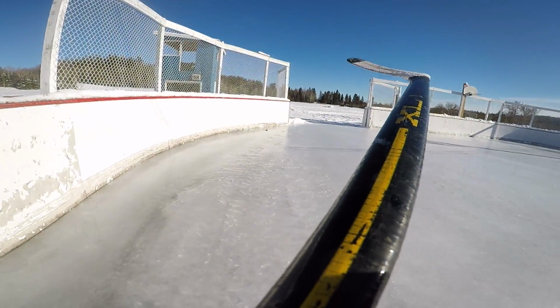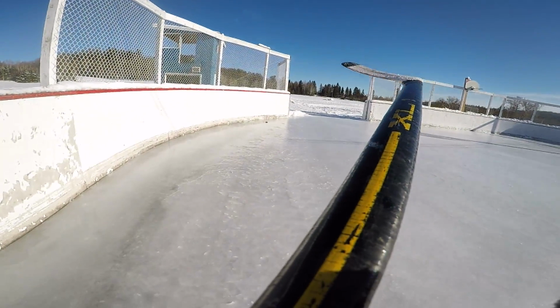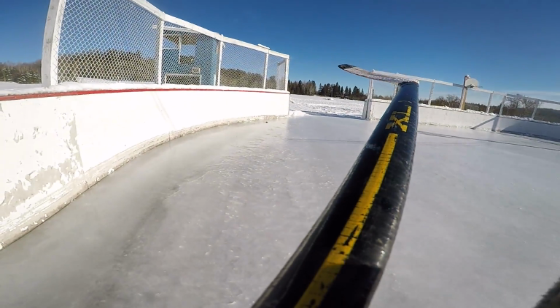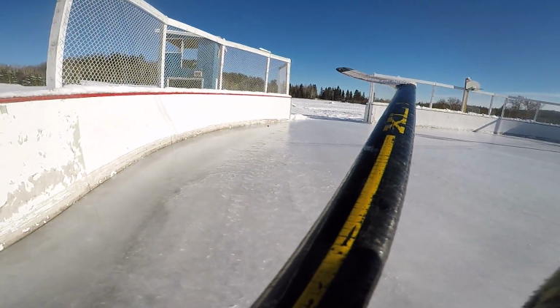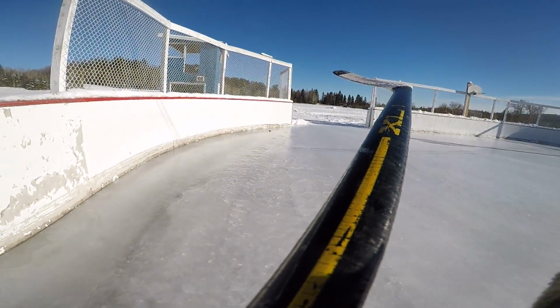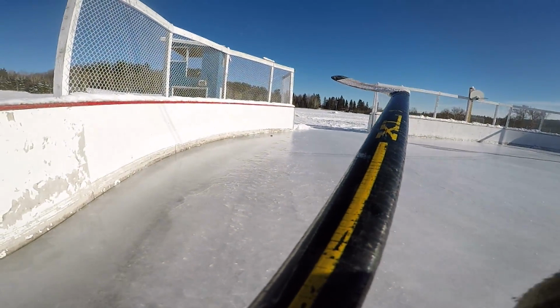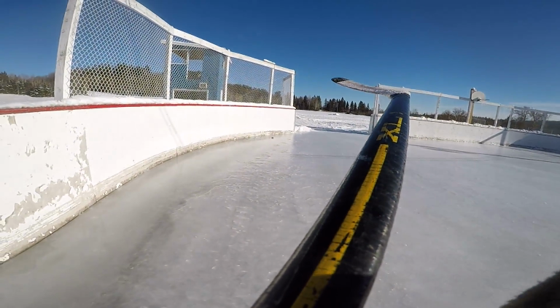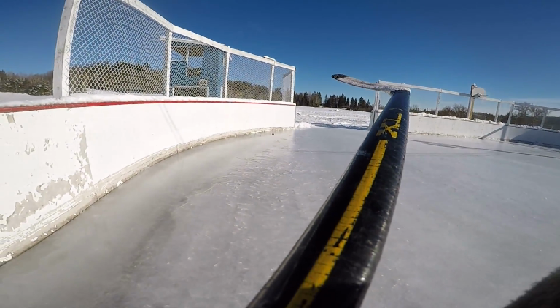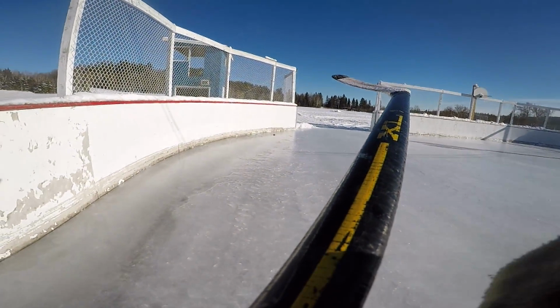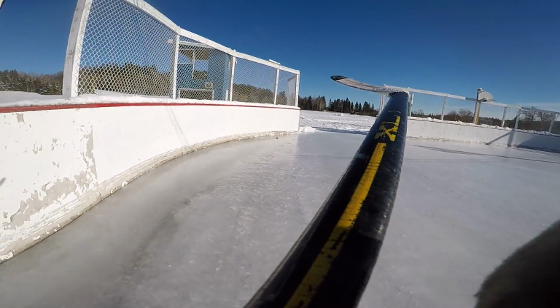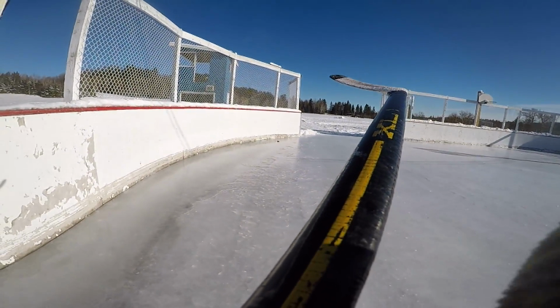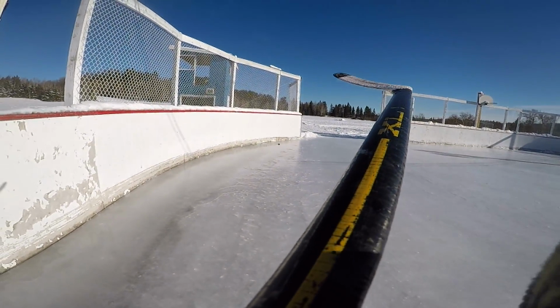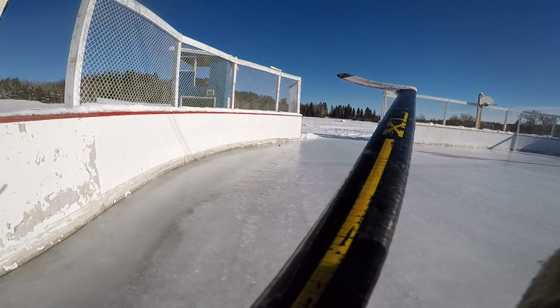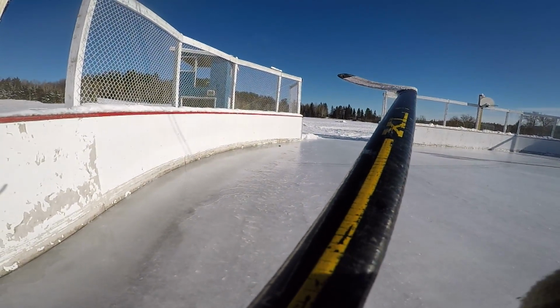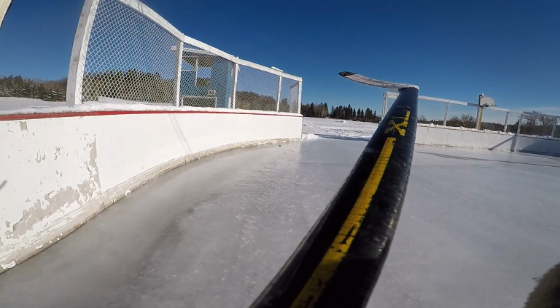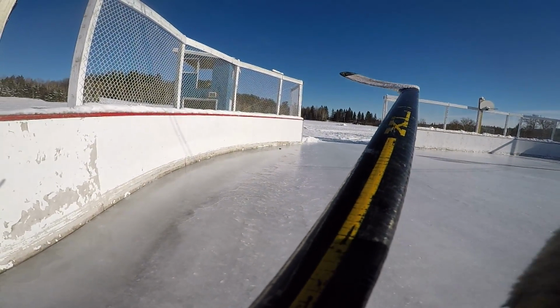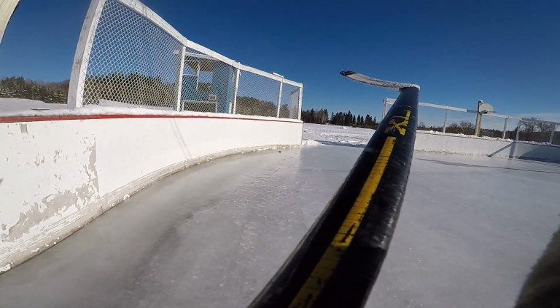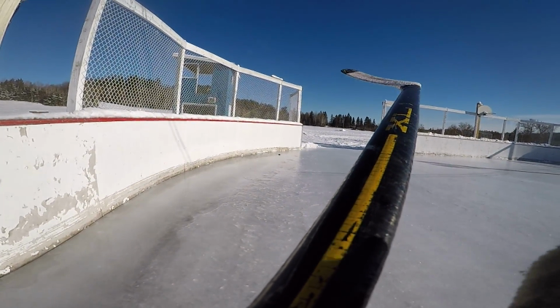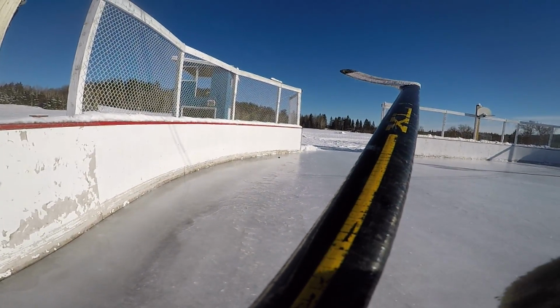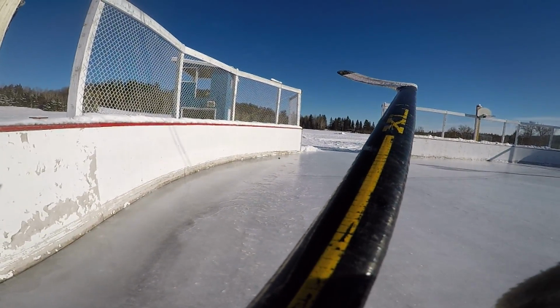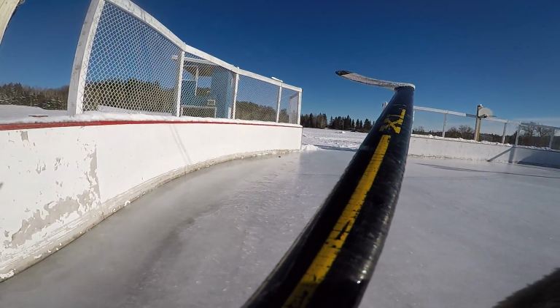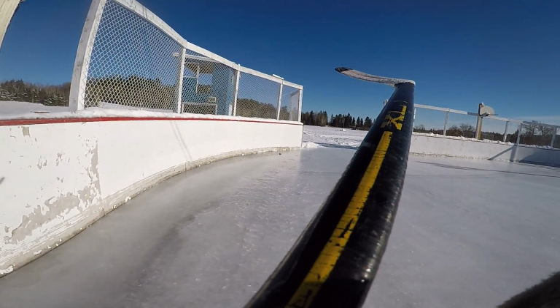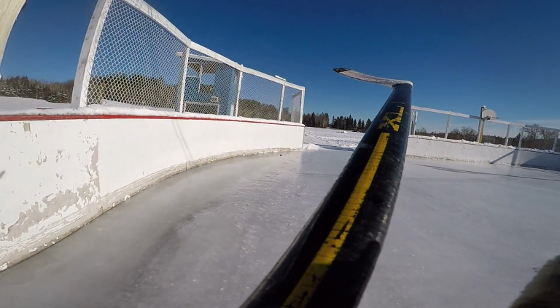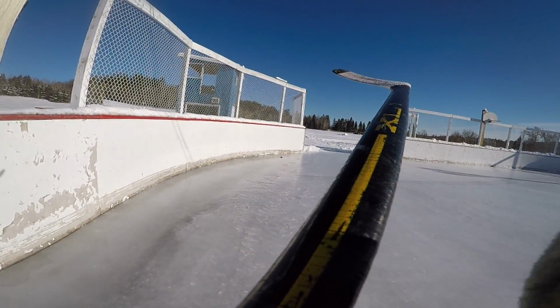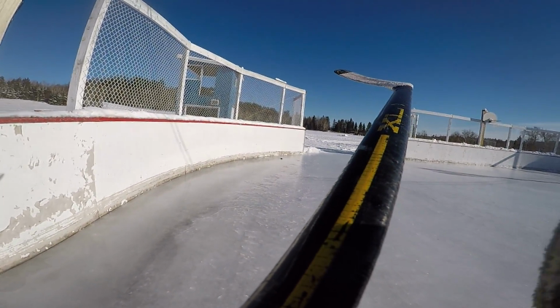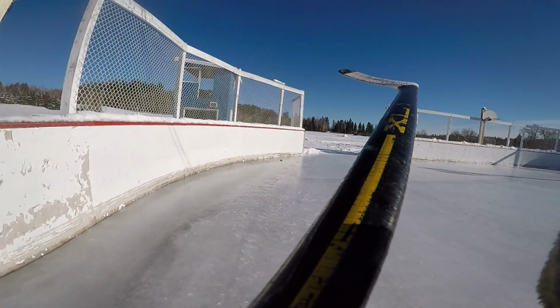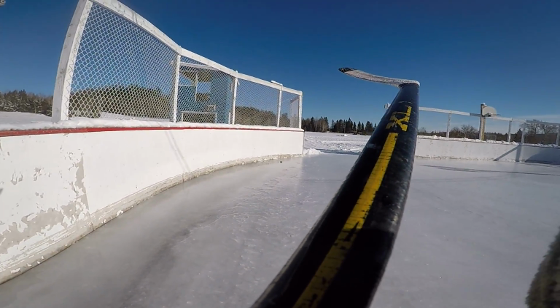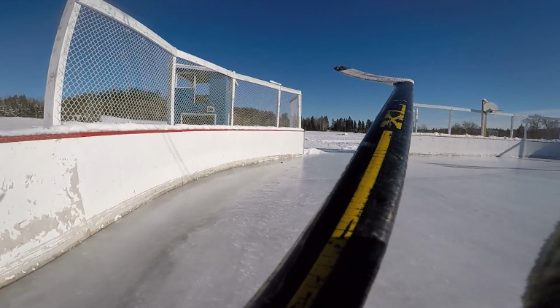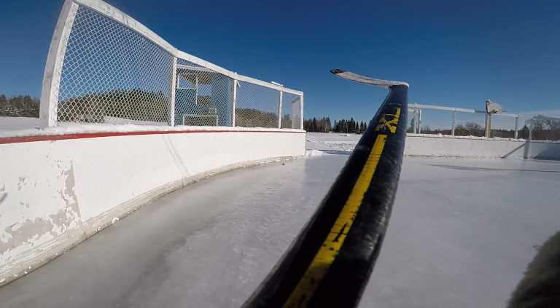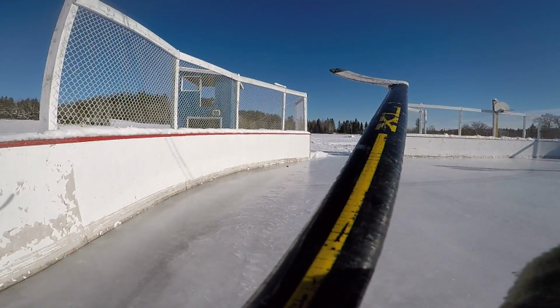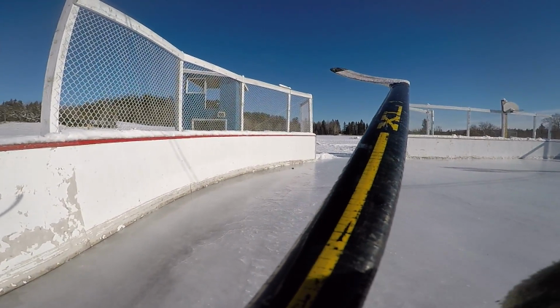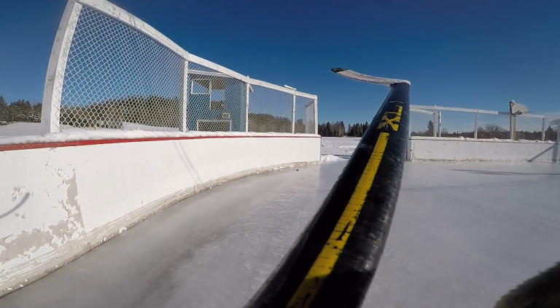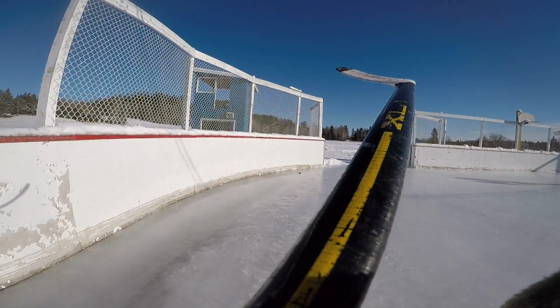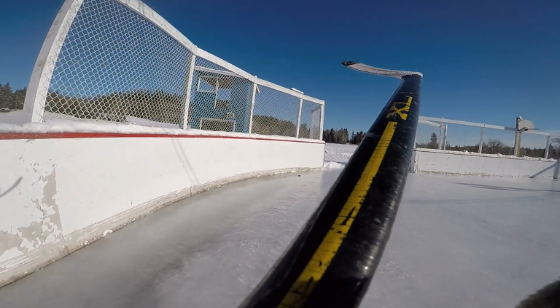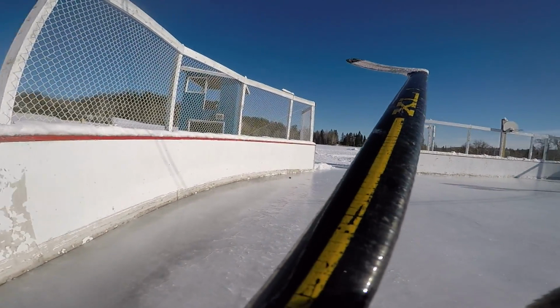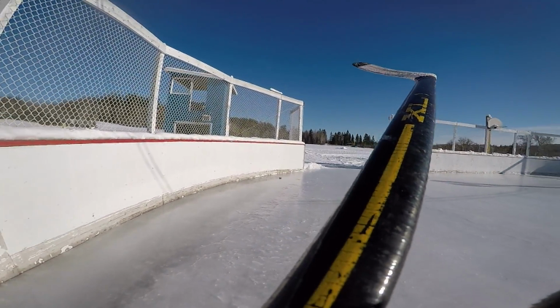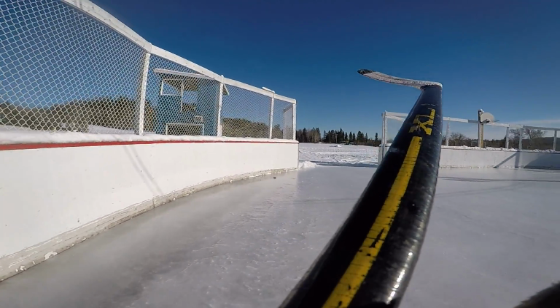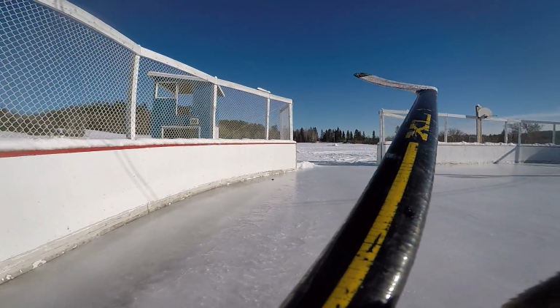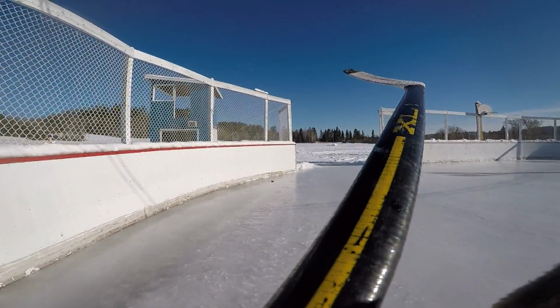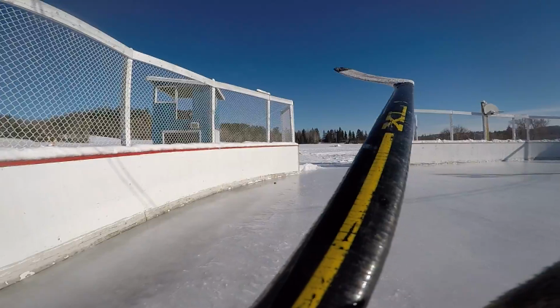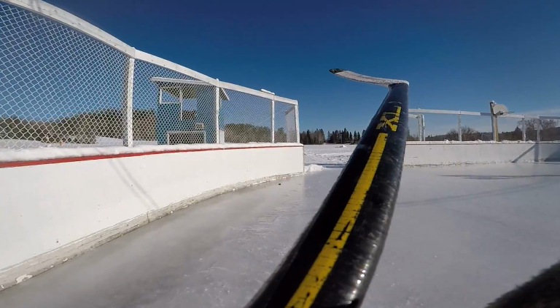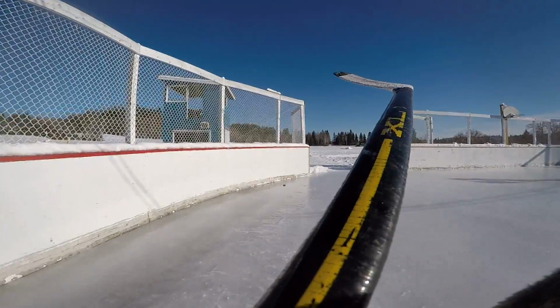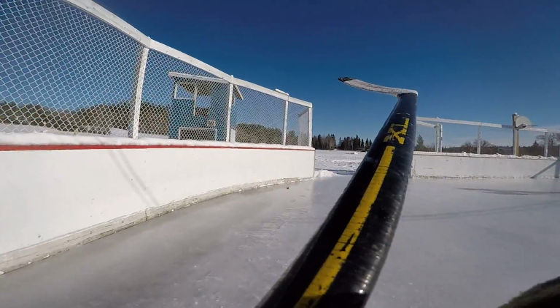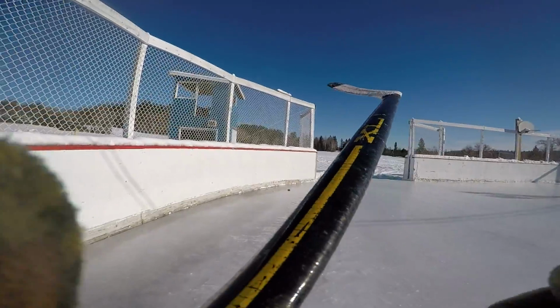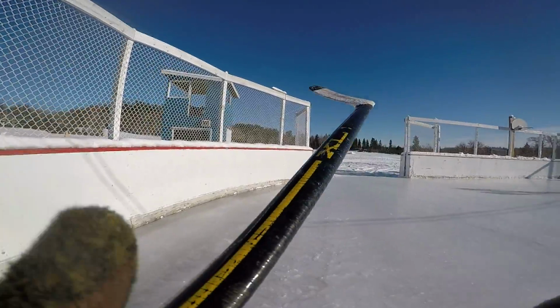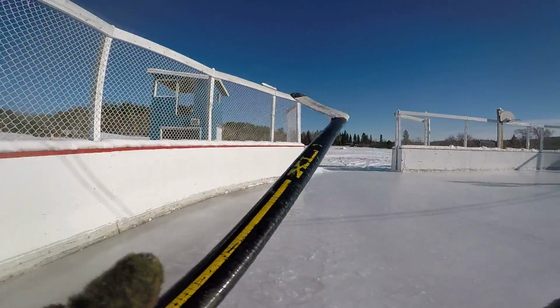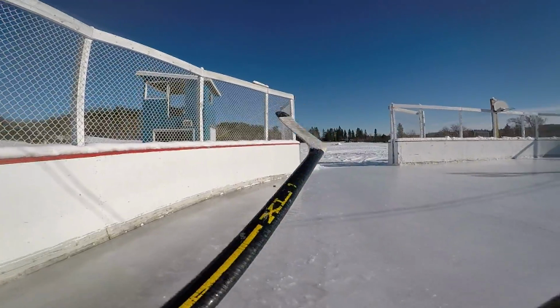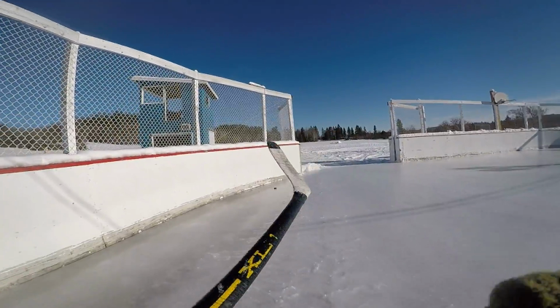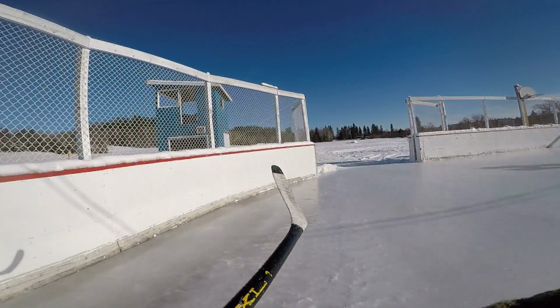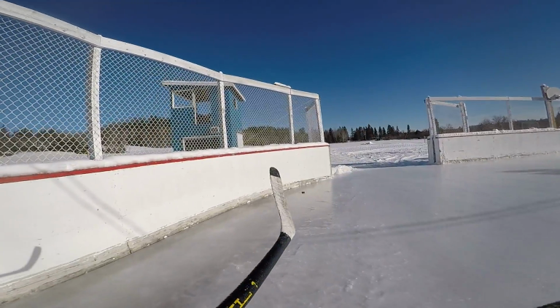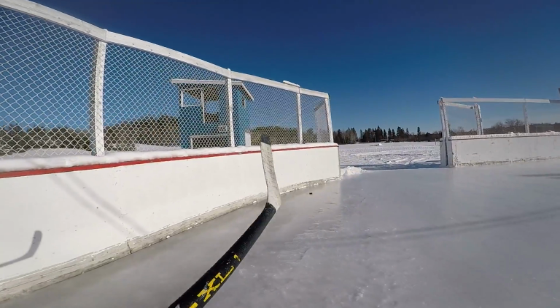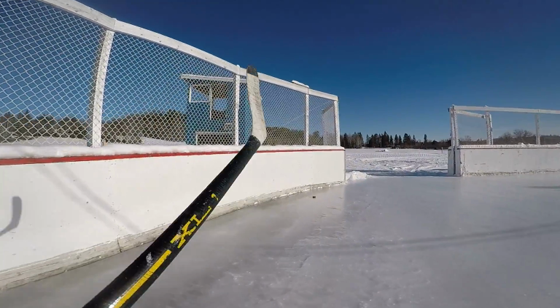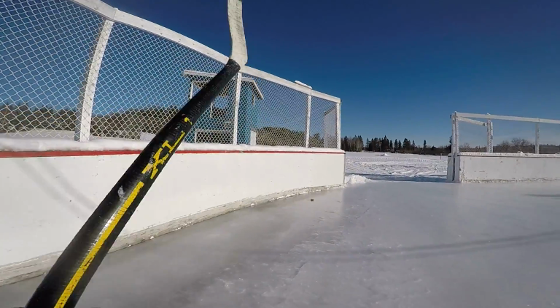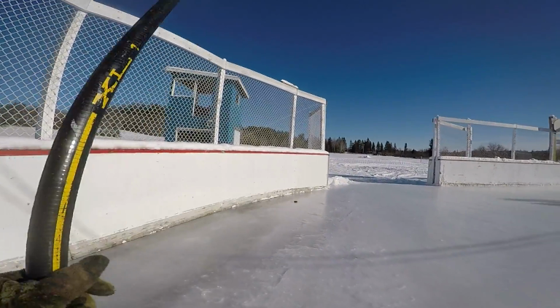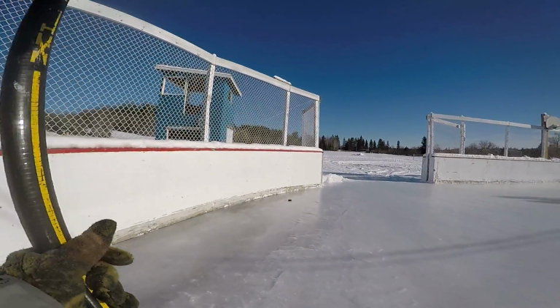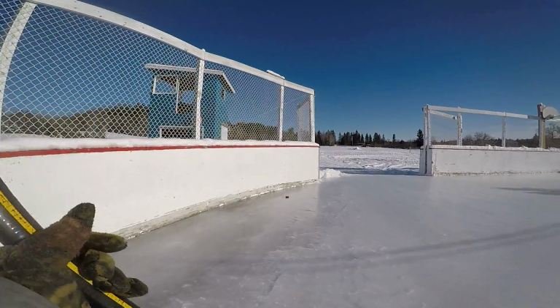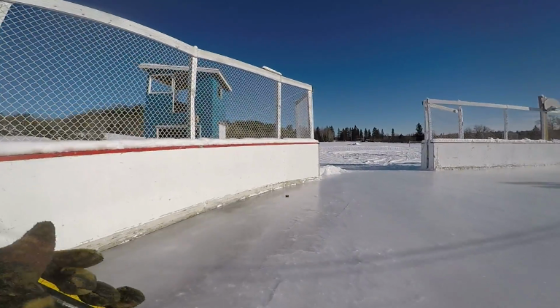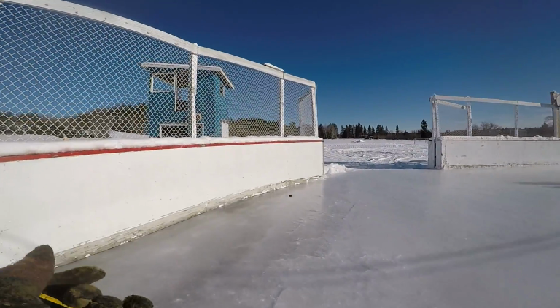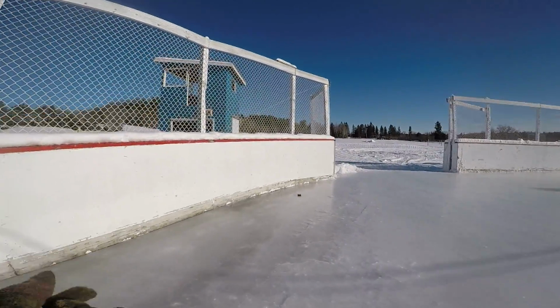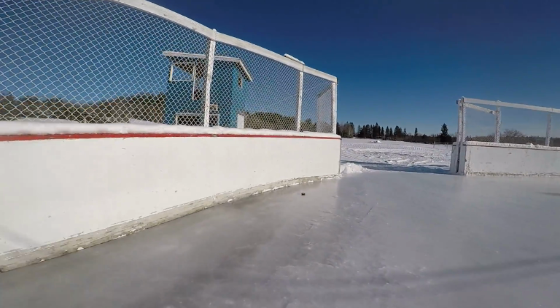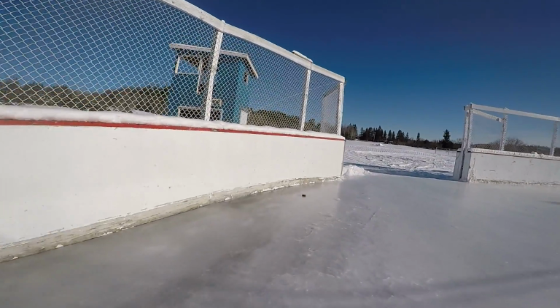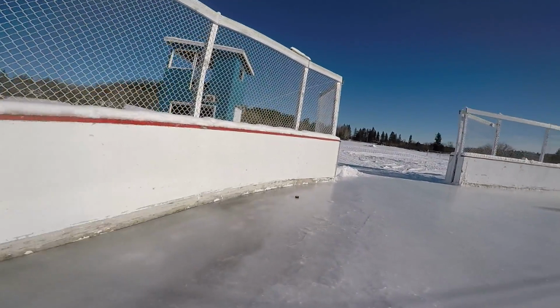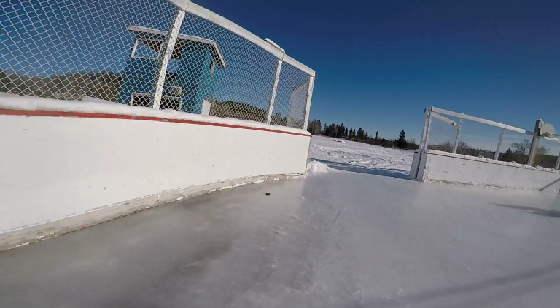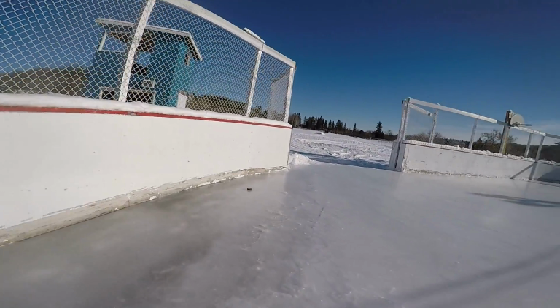Okay, so we've got the GoPro here, just doing some hockey-ing, got to do some hockey-ing, got a few missions.